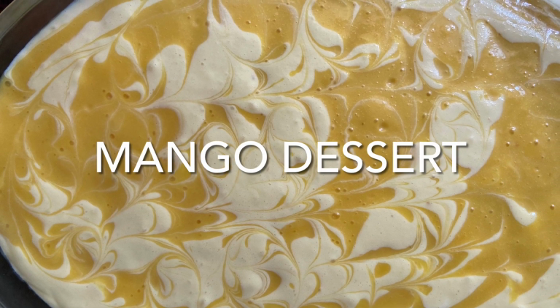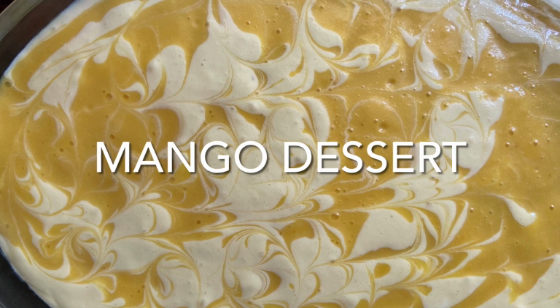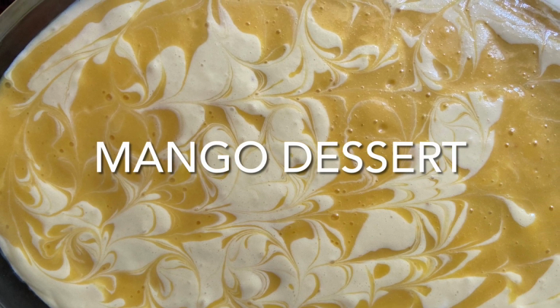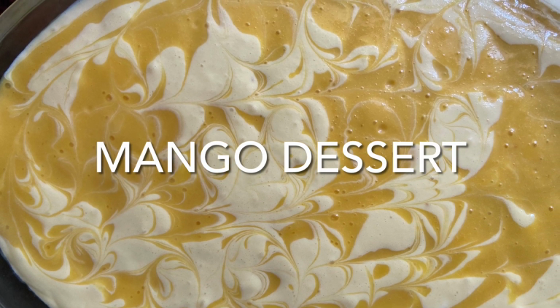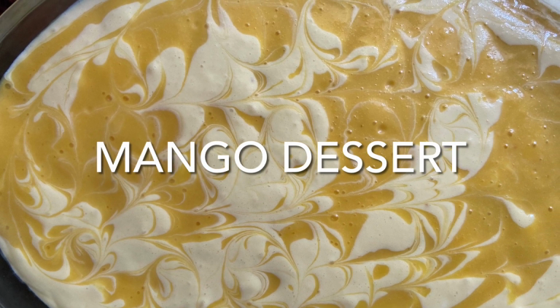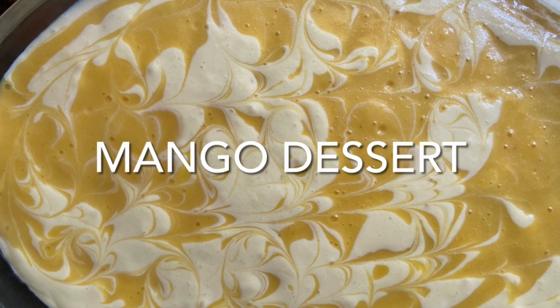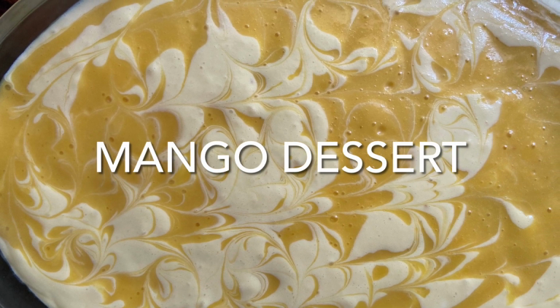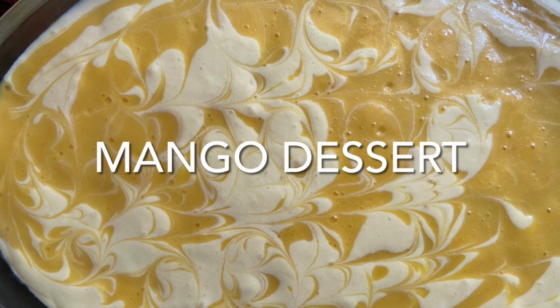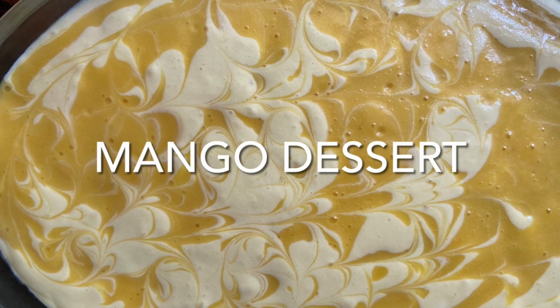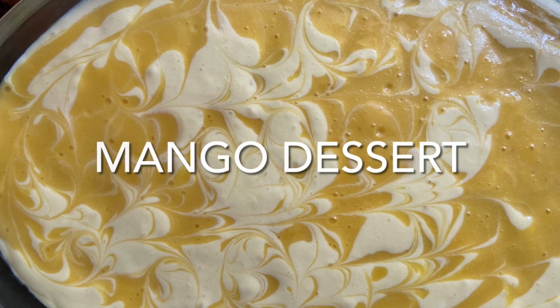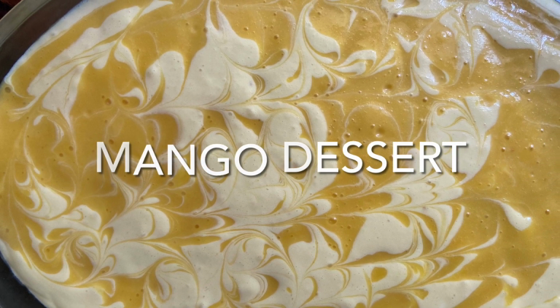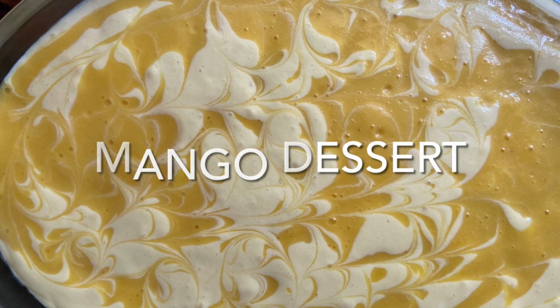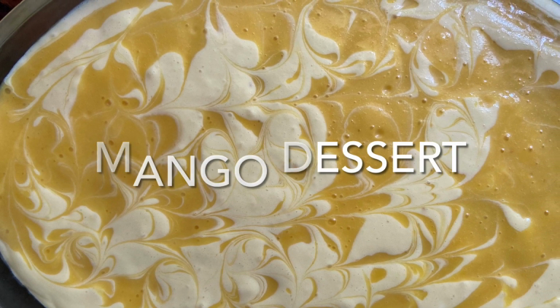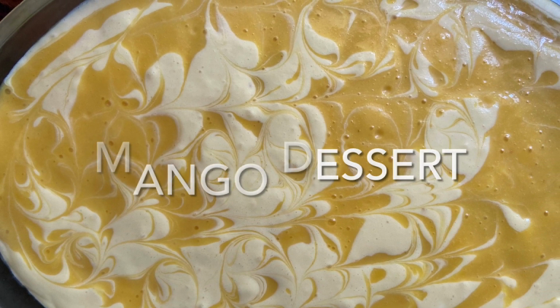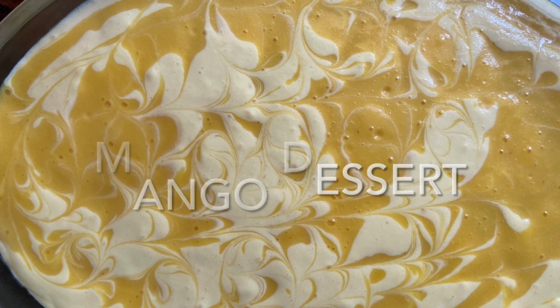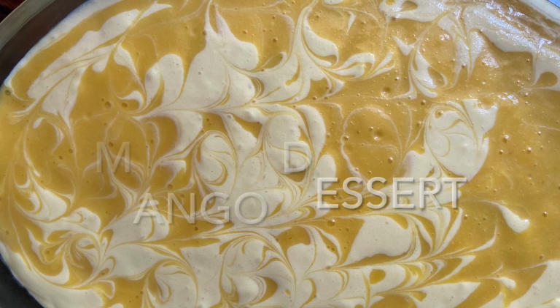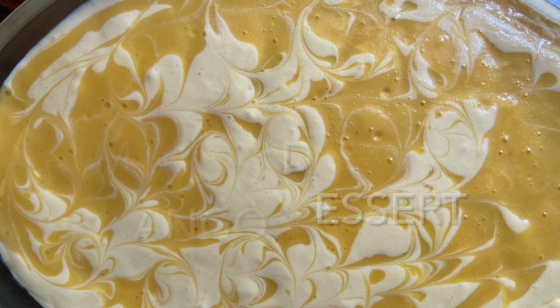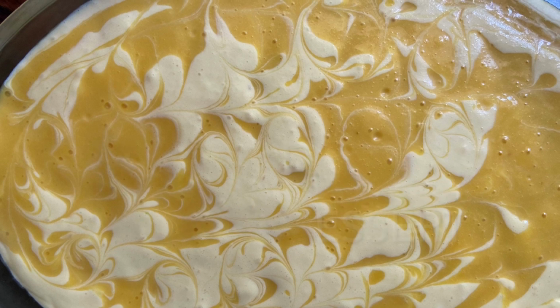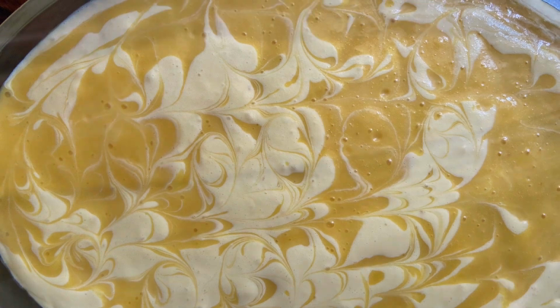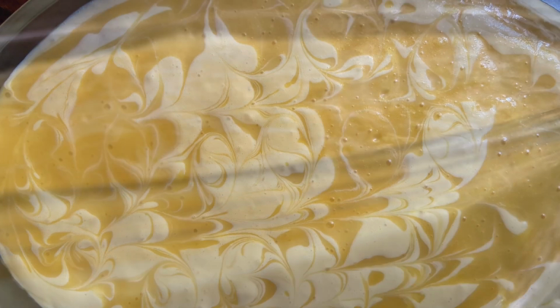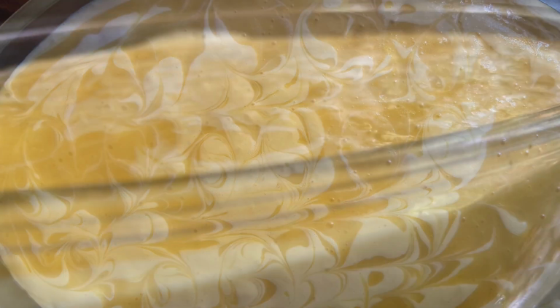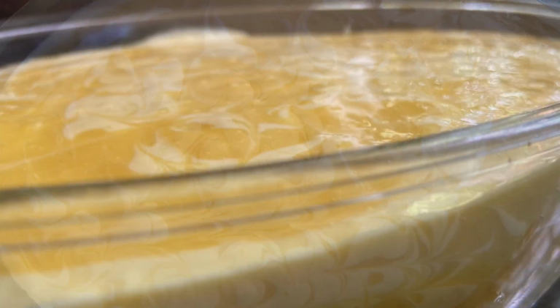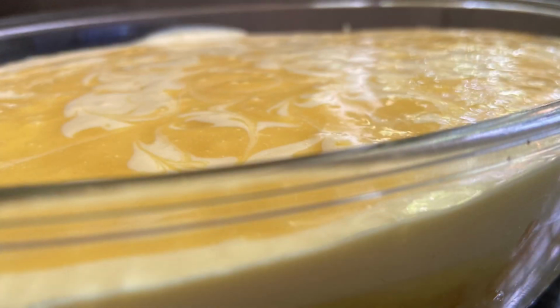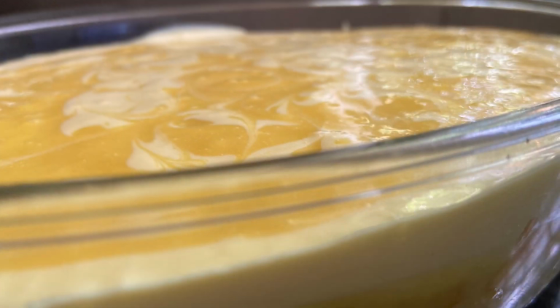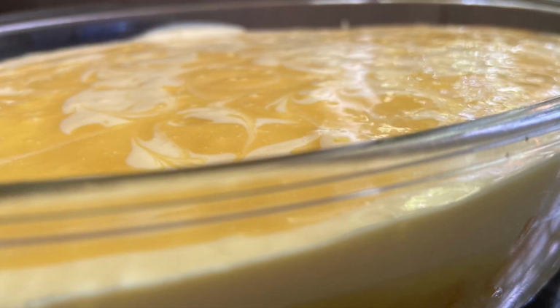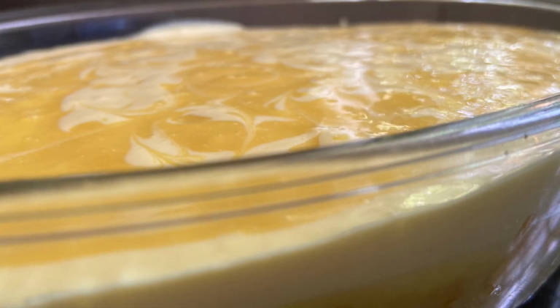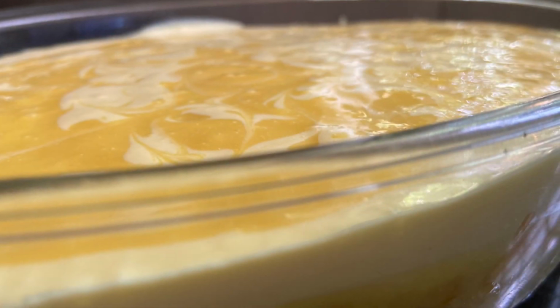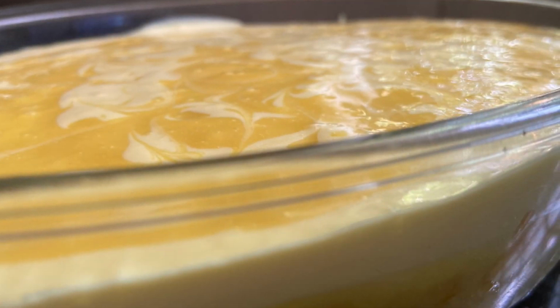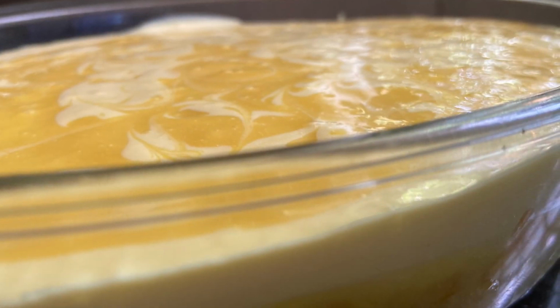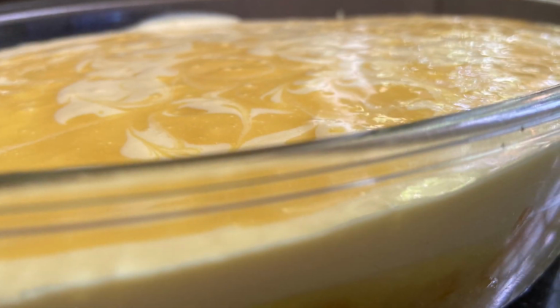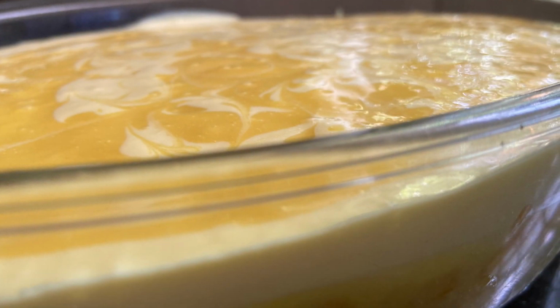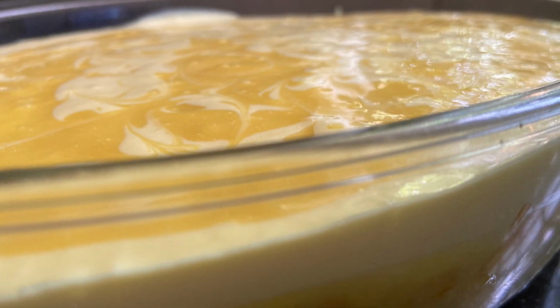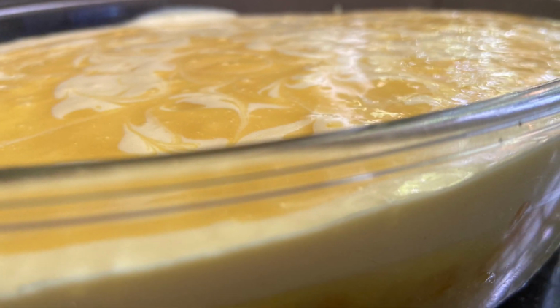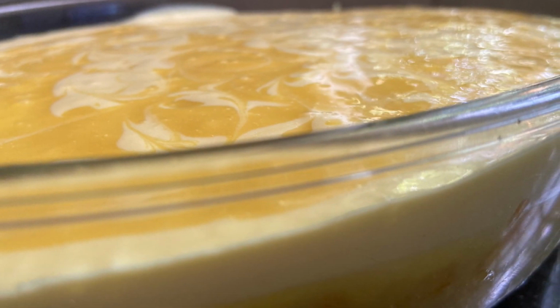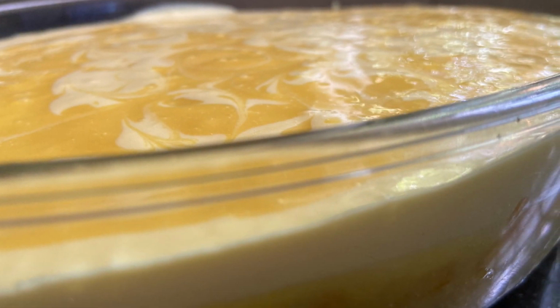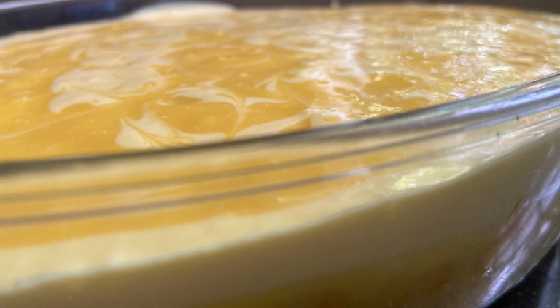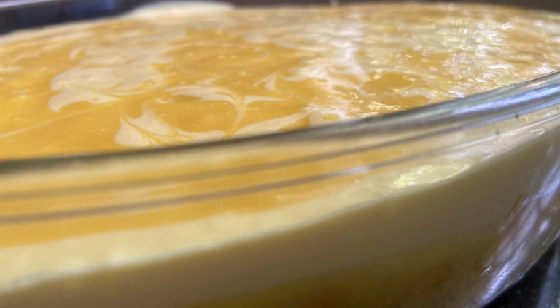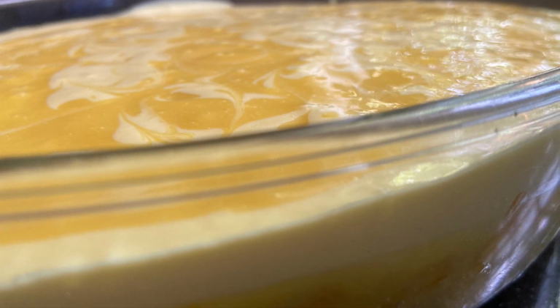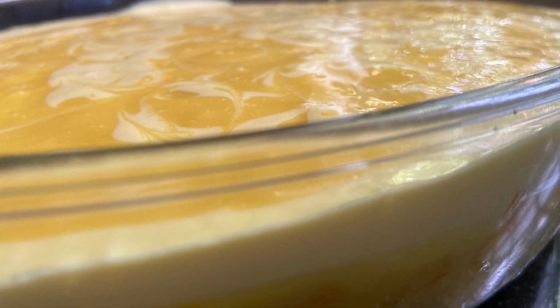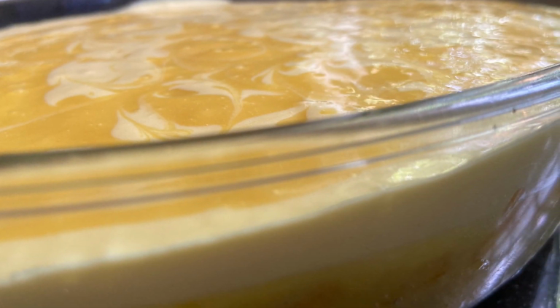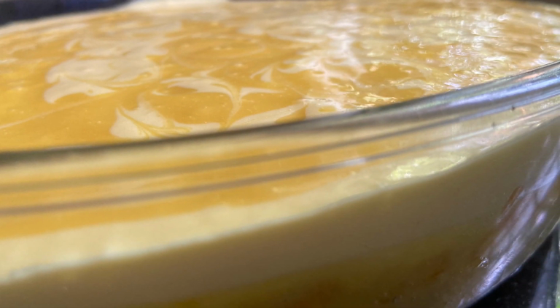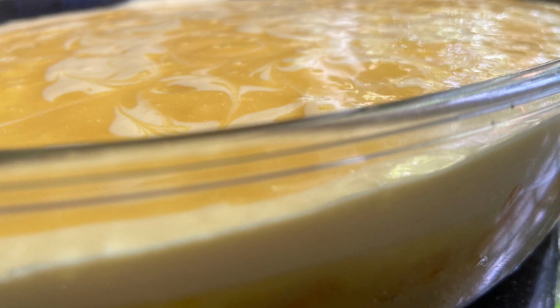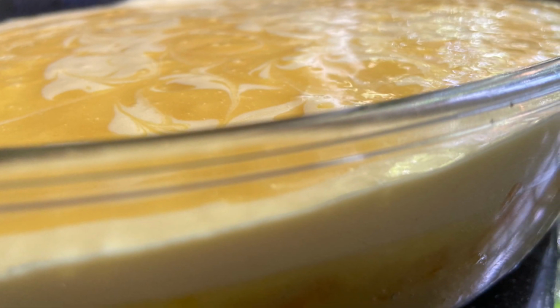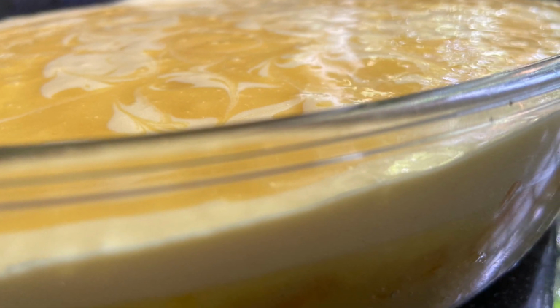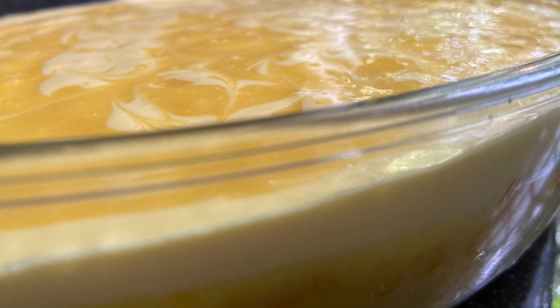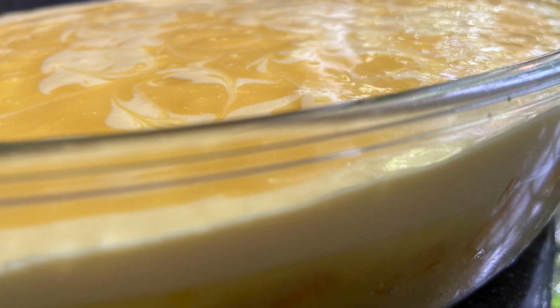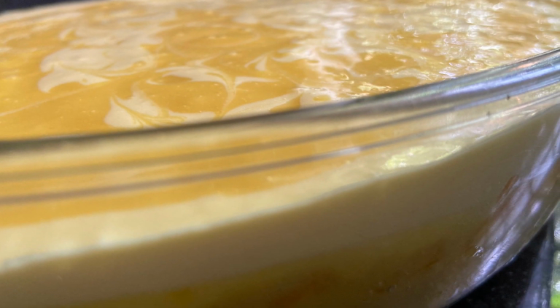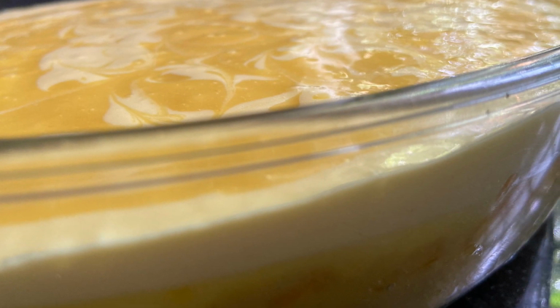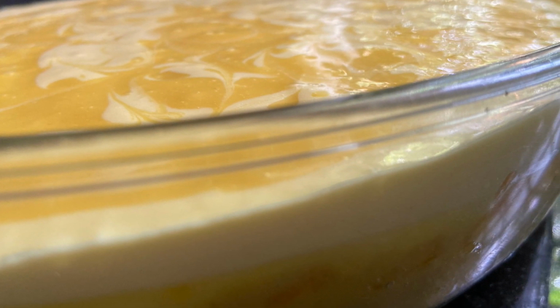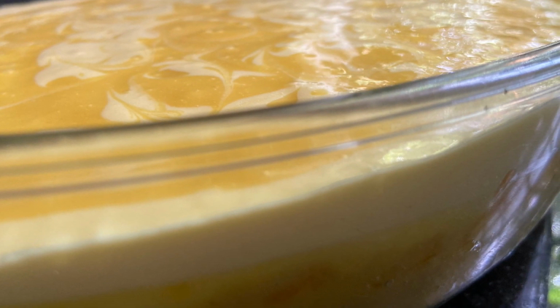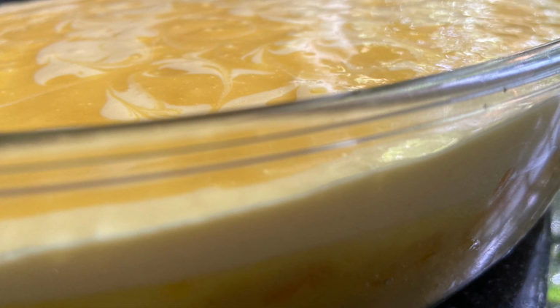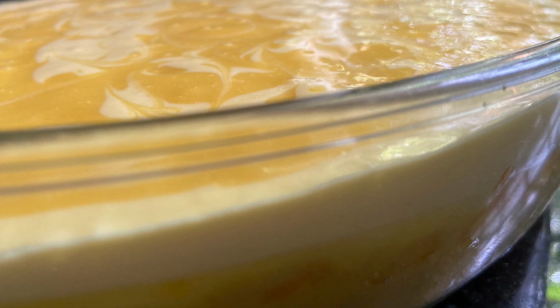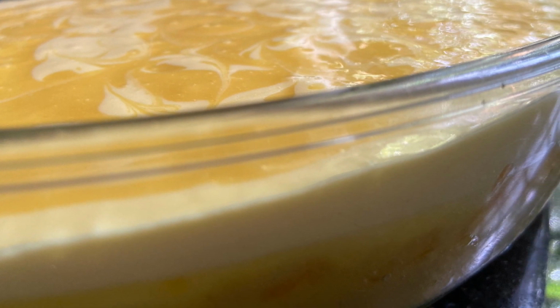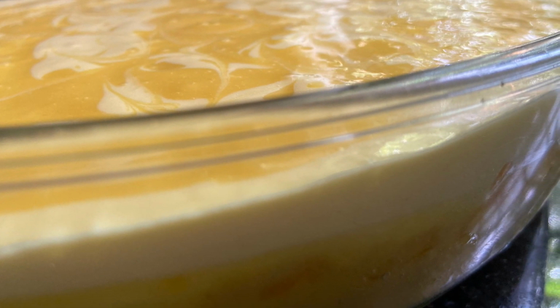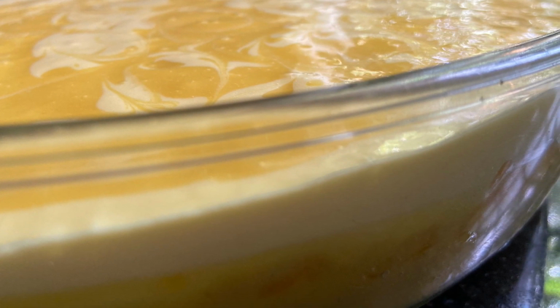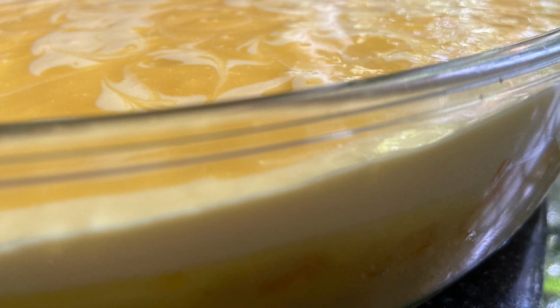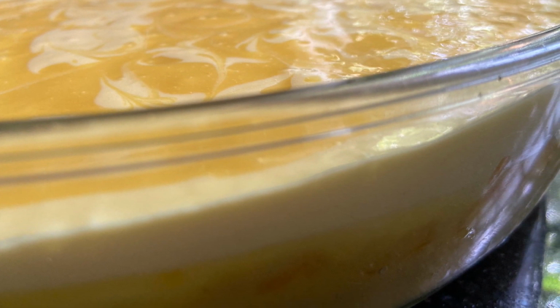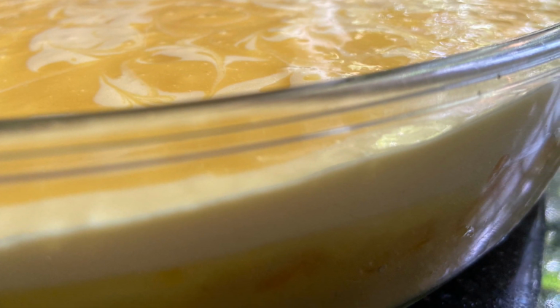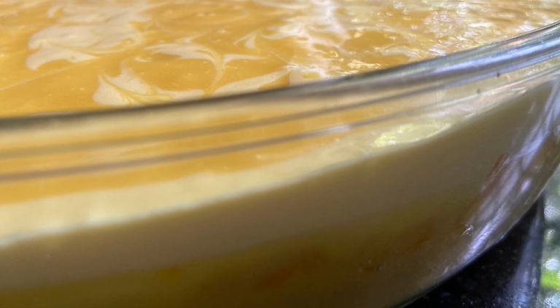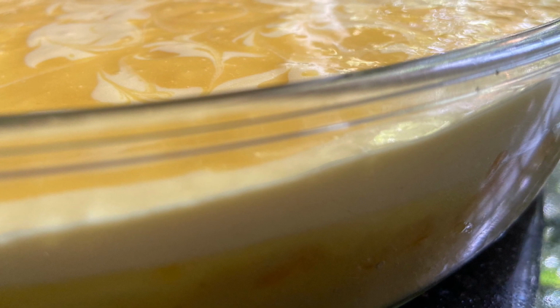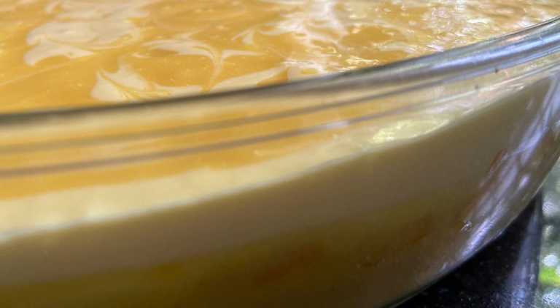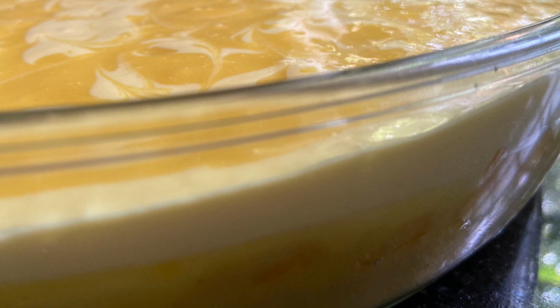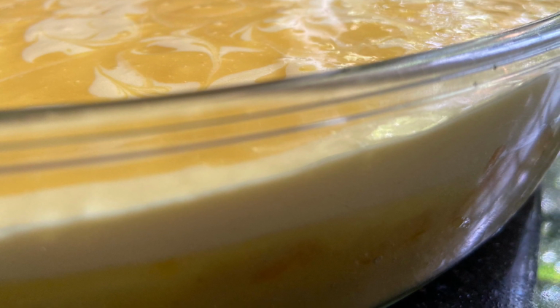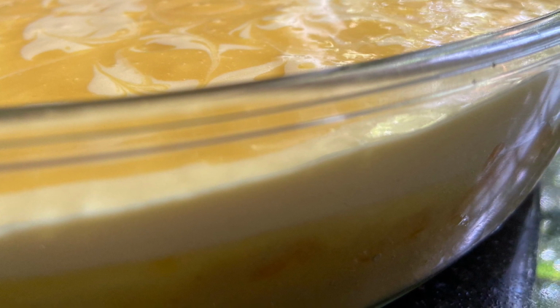Now we have a recipe — a mango dessert recipe. It's very simple and delicious. It's a very tasty item.